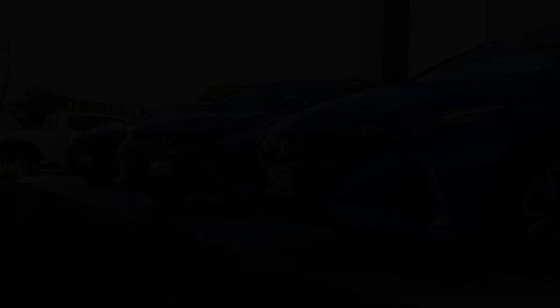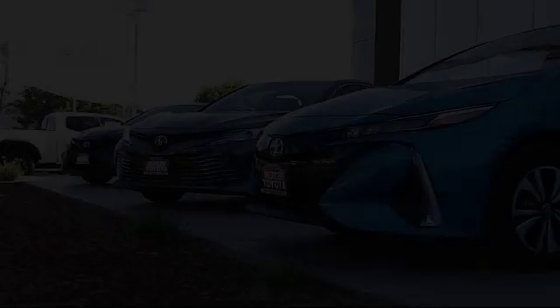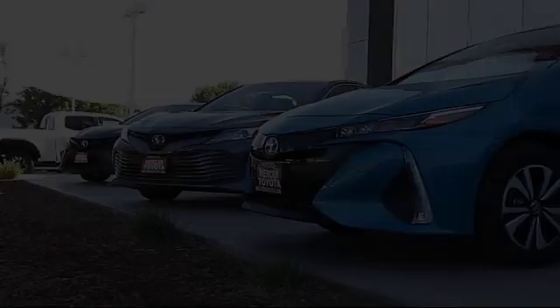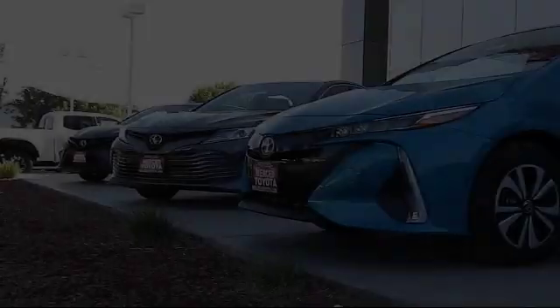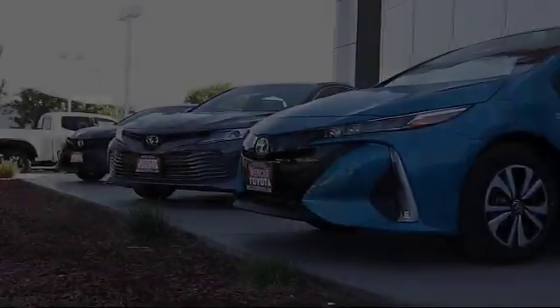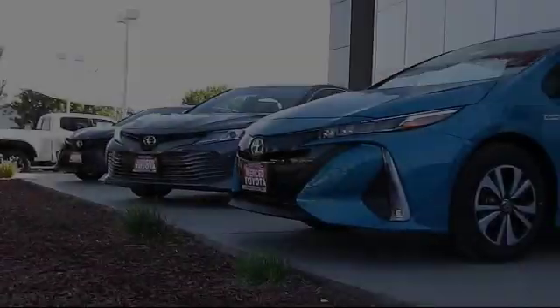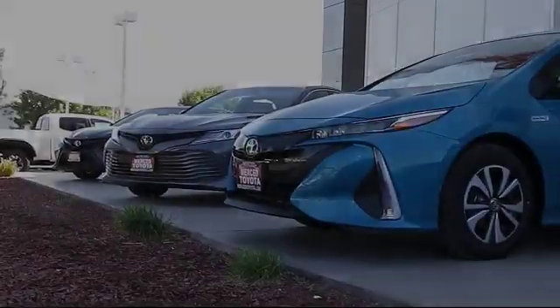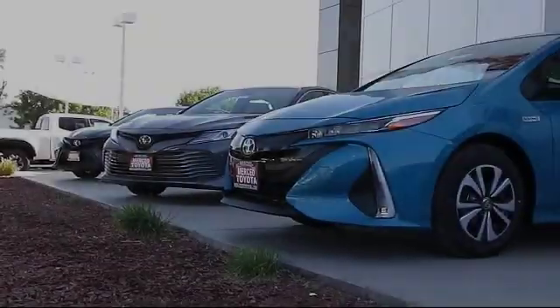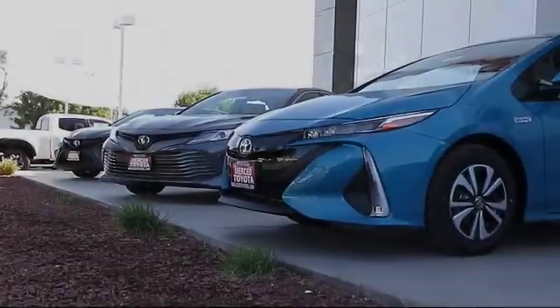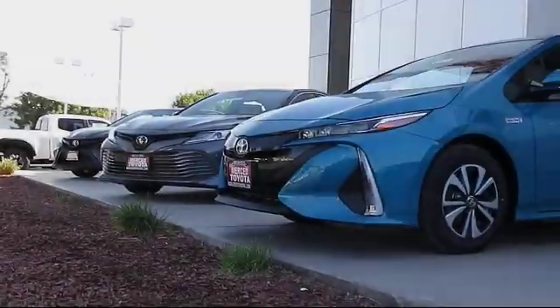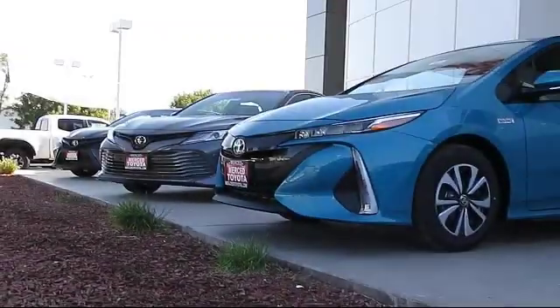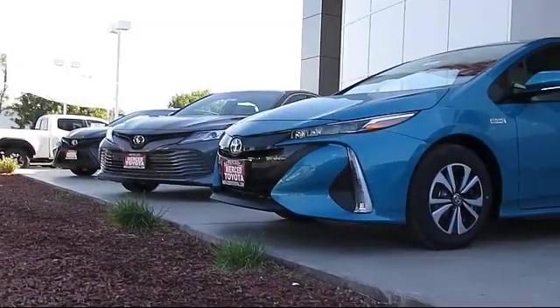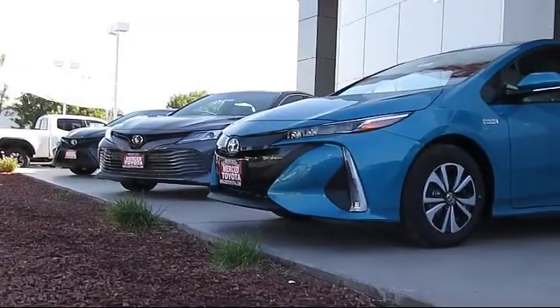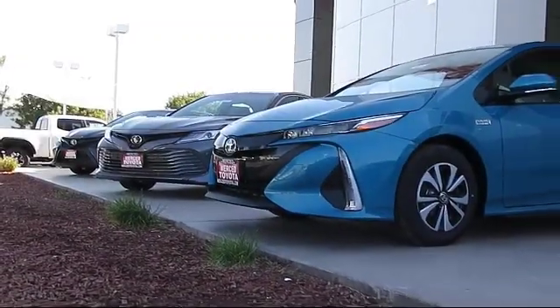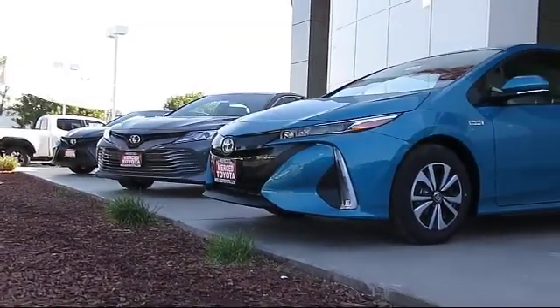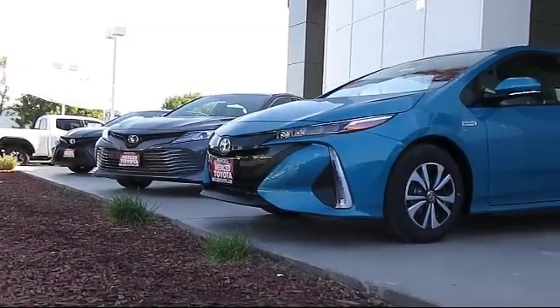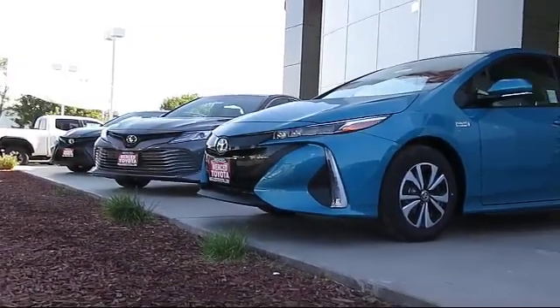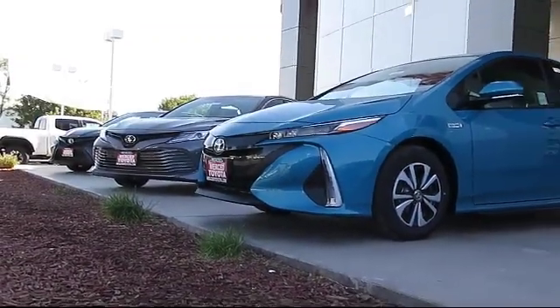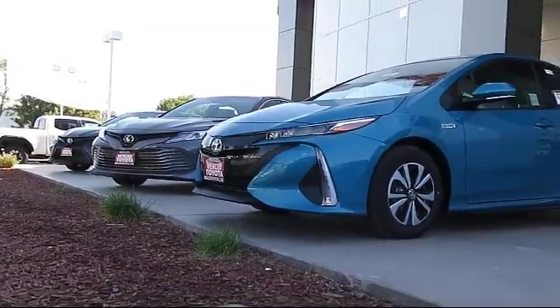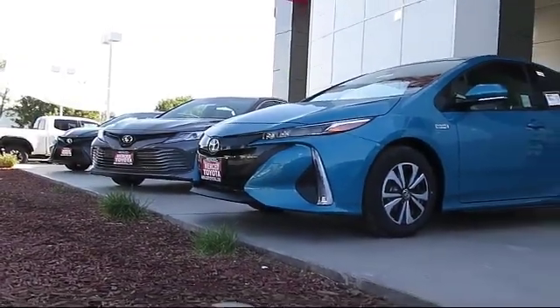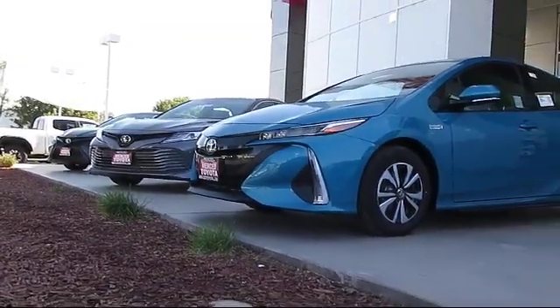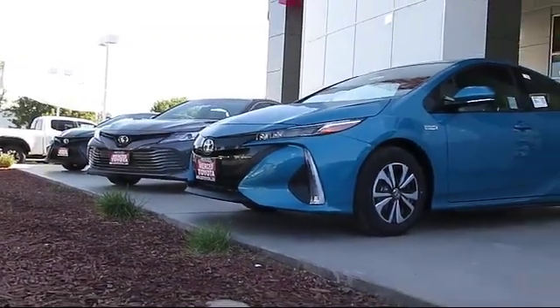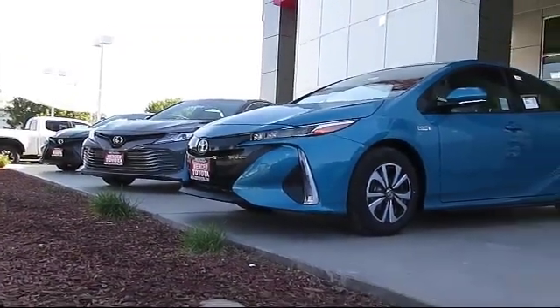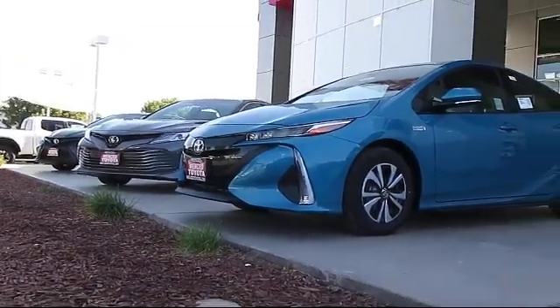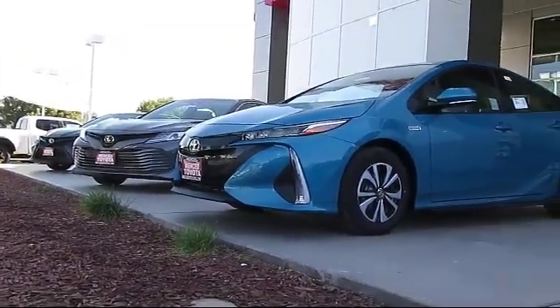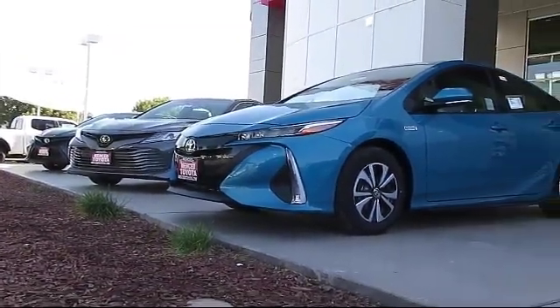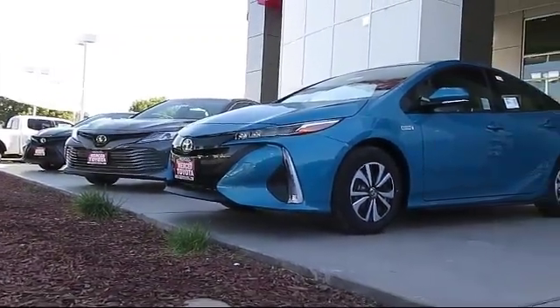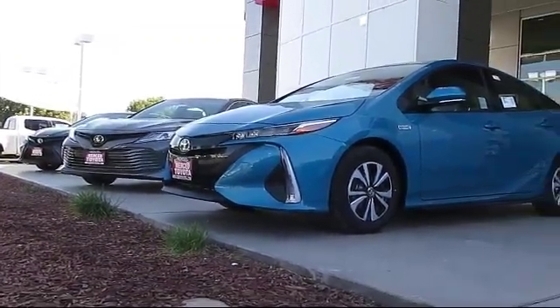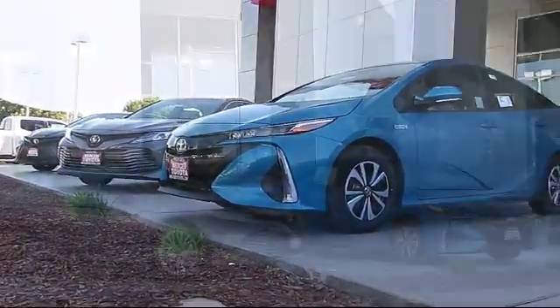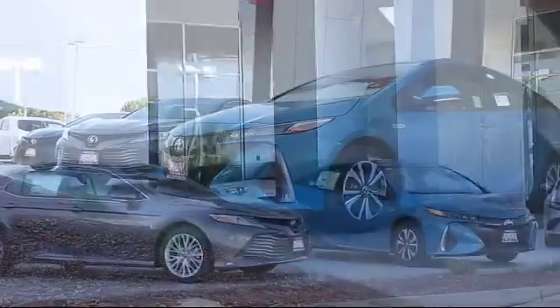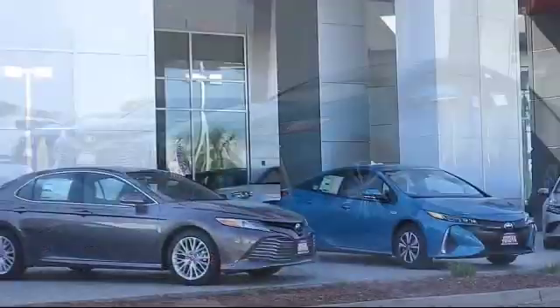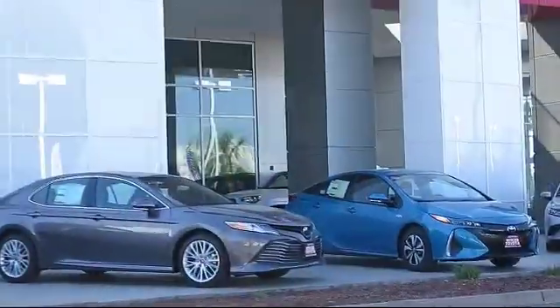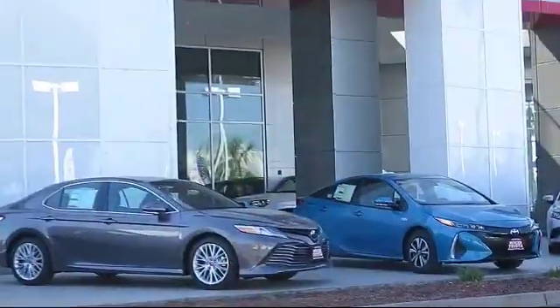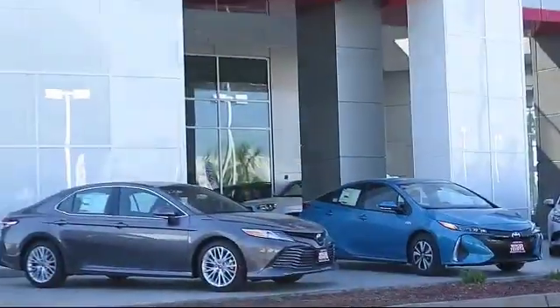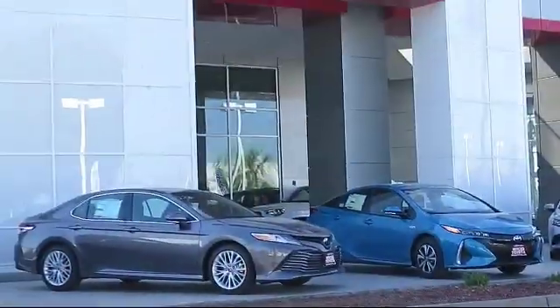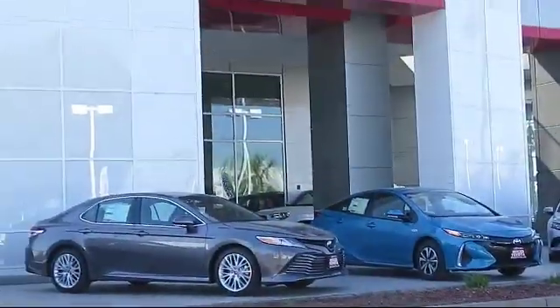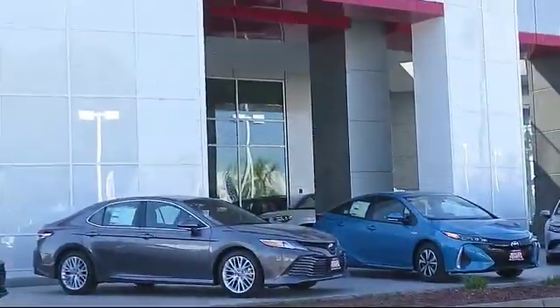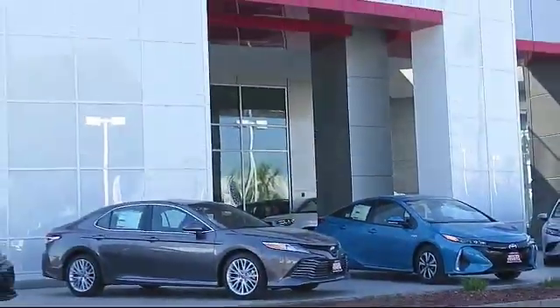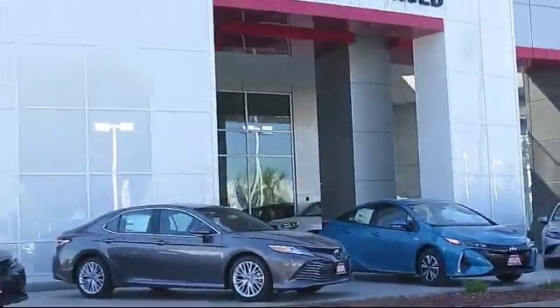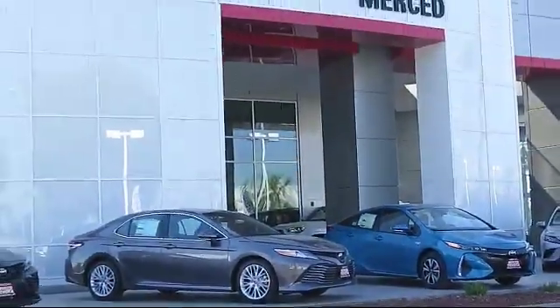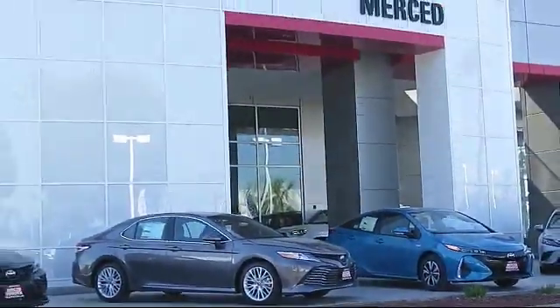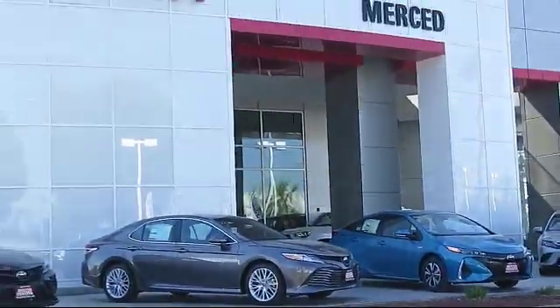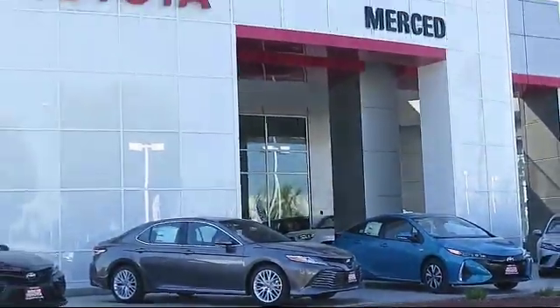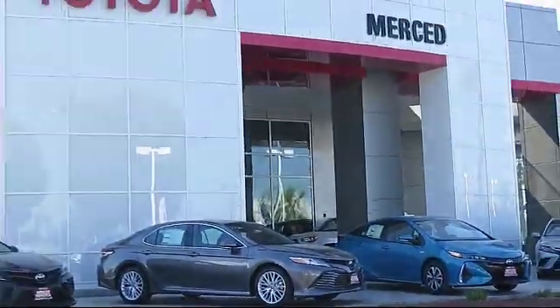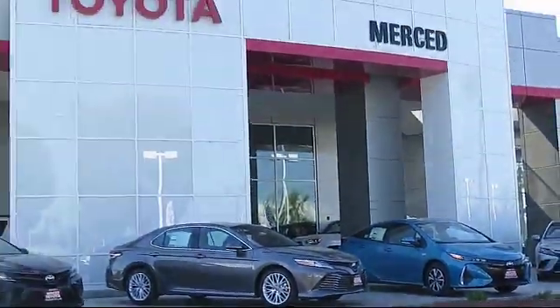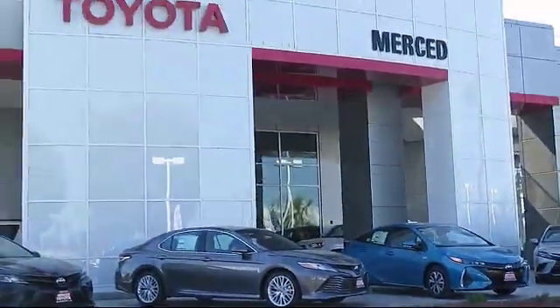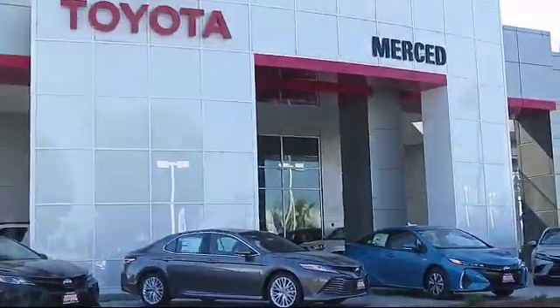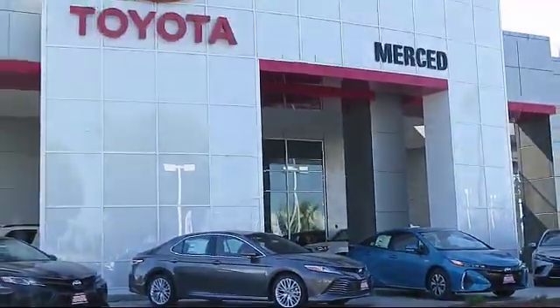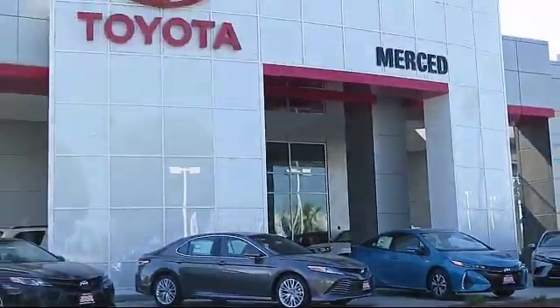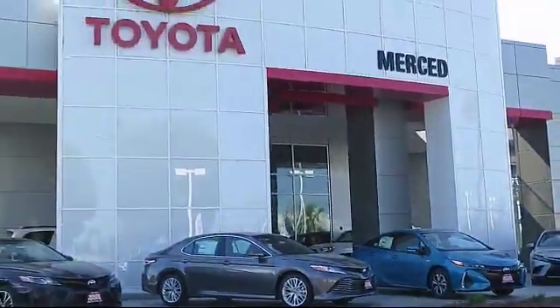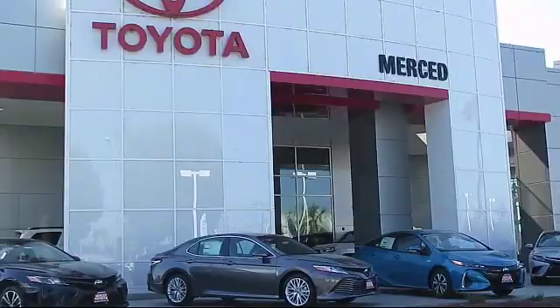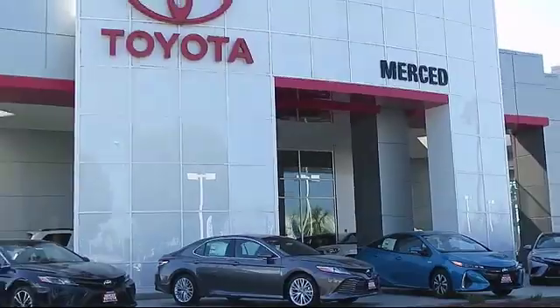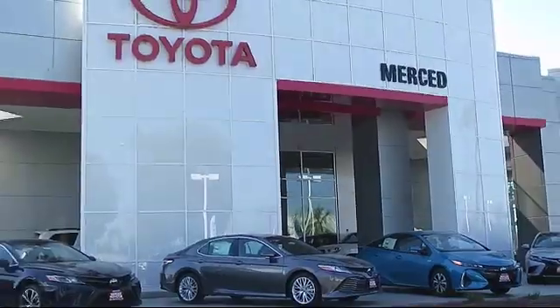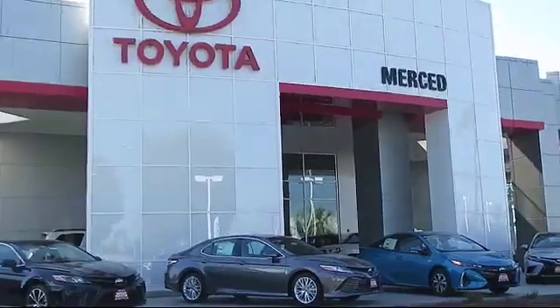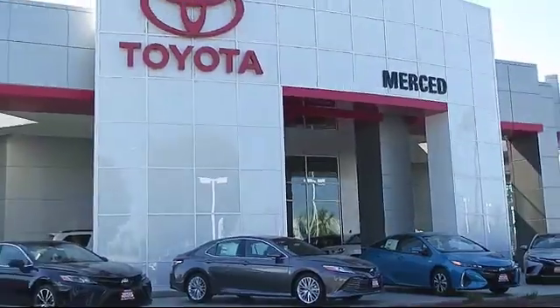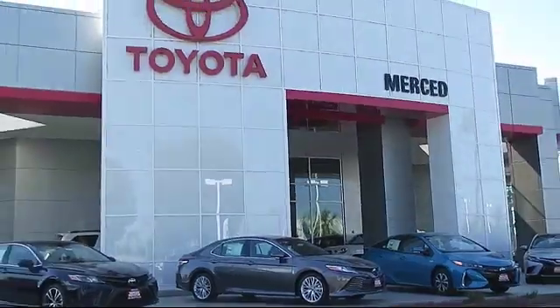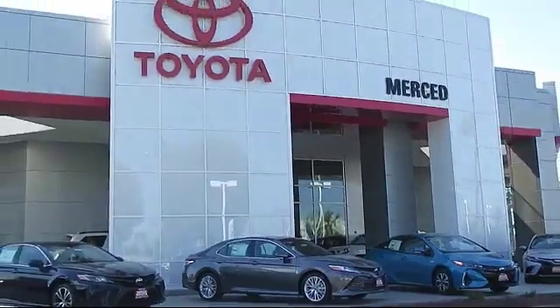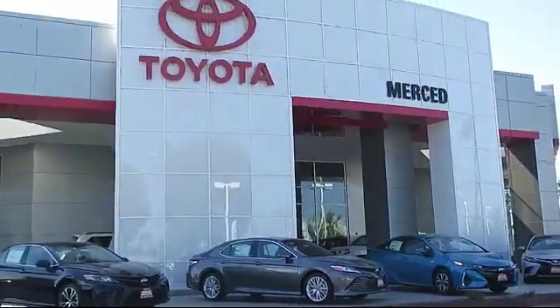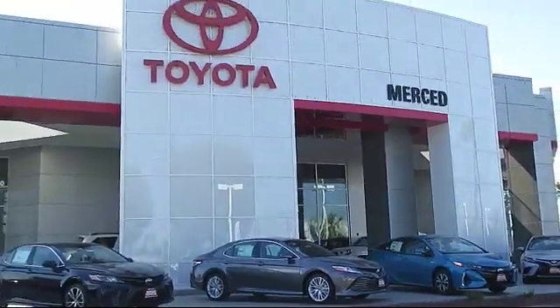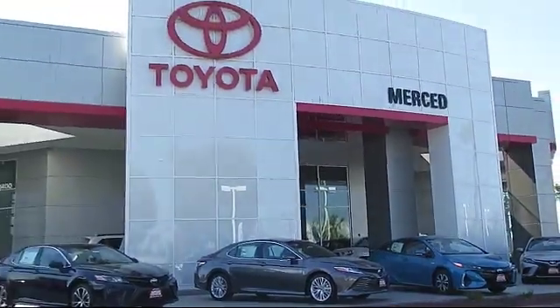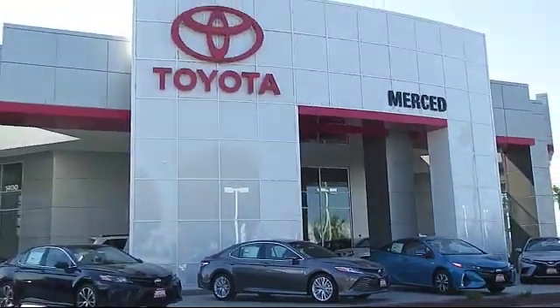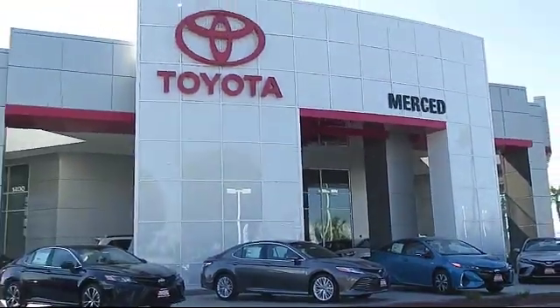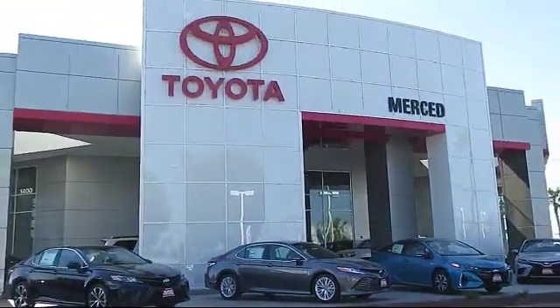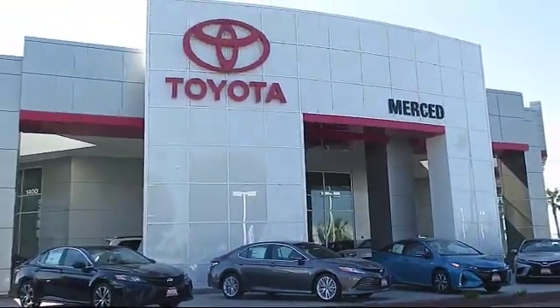Welcome to Merced Toyota, the Central Valley's premier Toyota dealership. Here's a look at another one of our great vehicles.